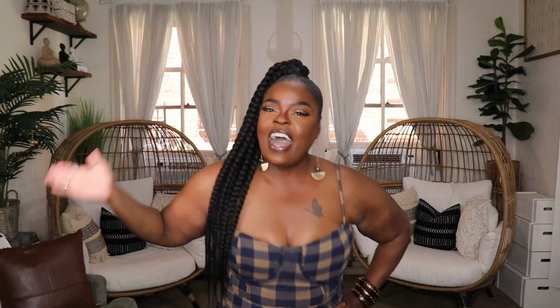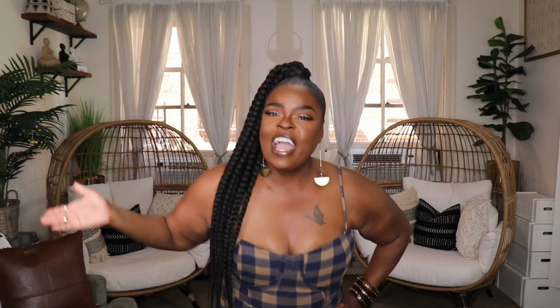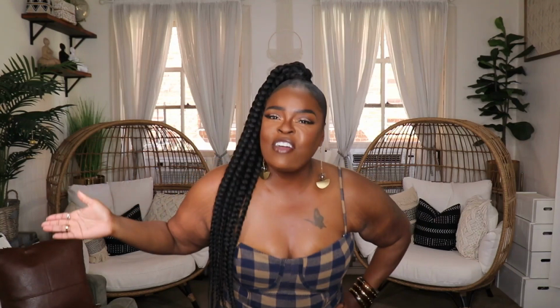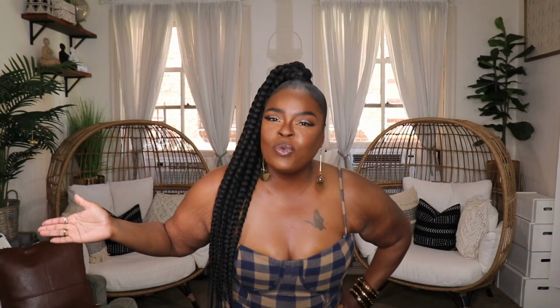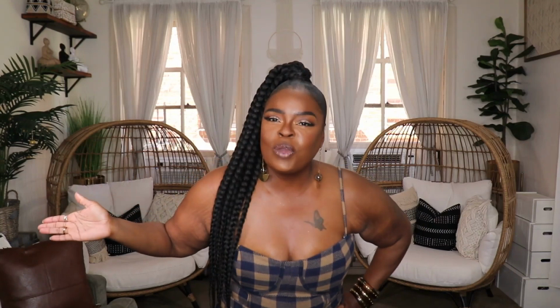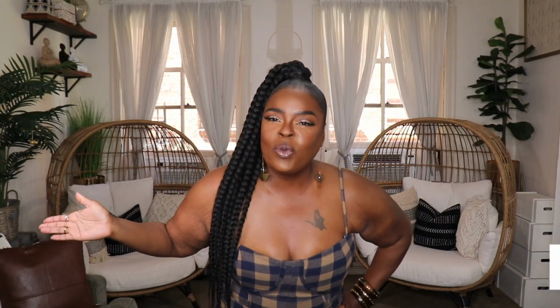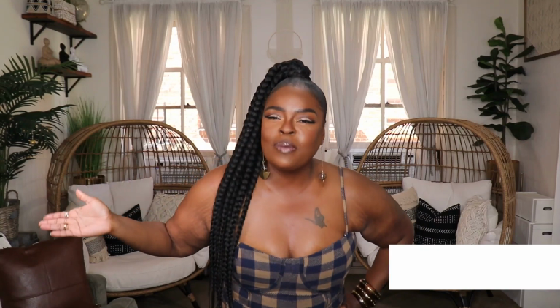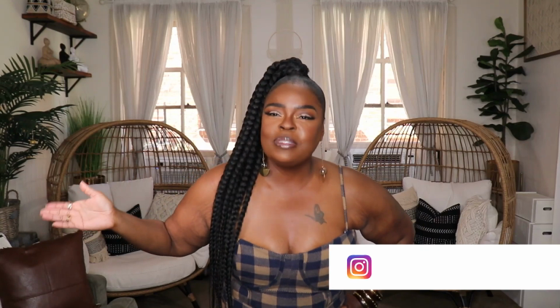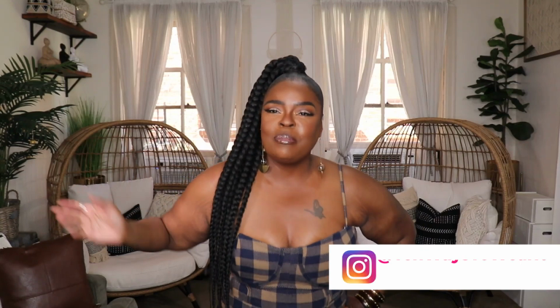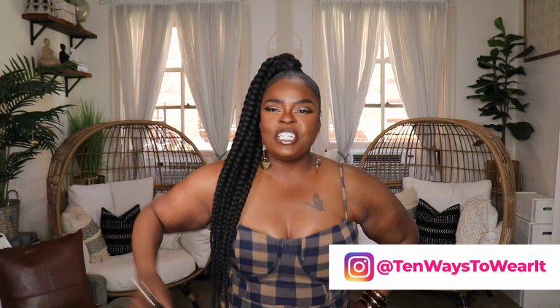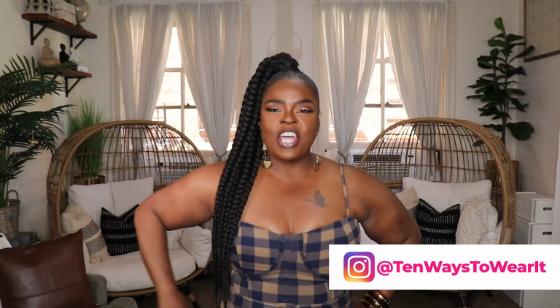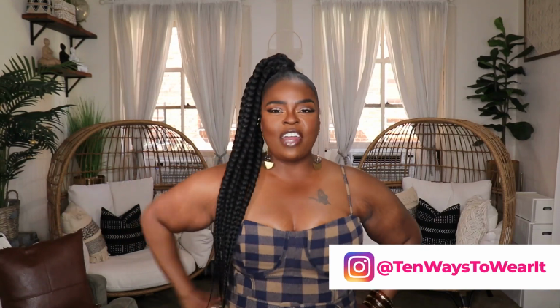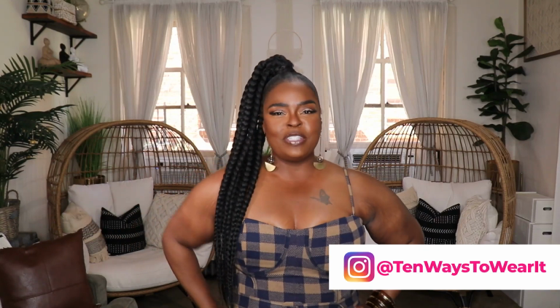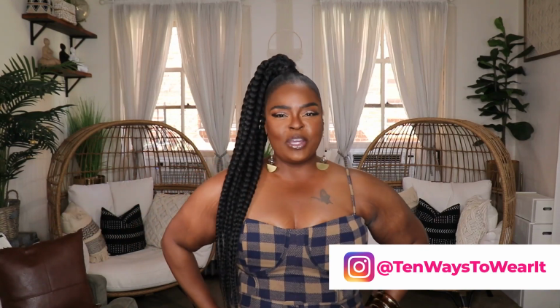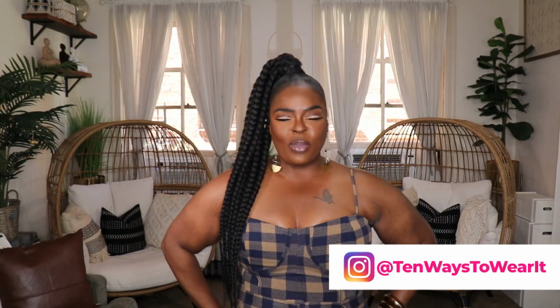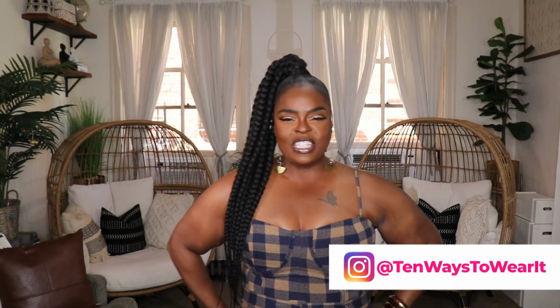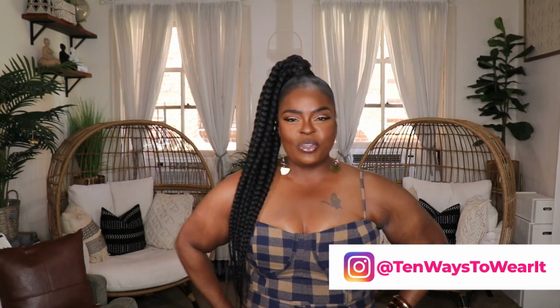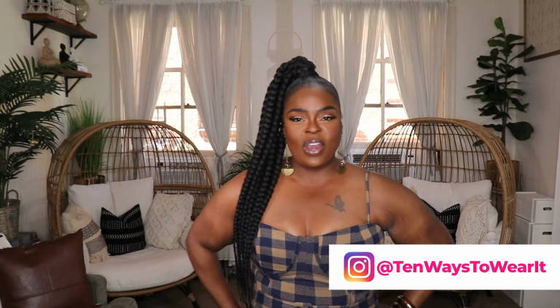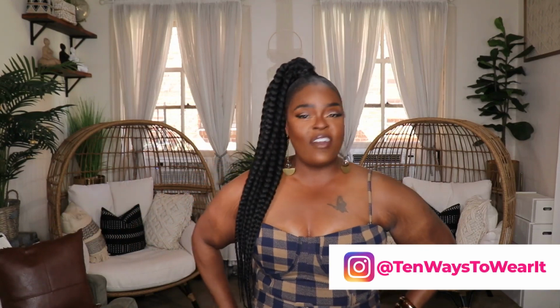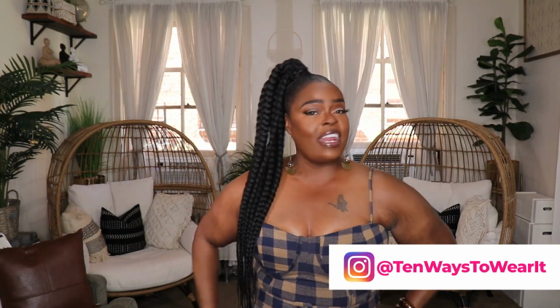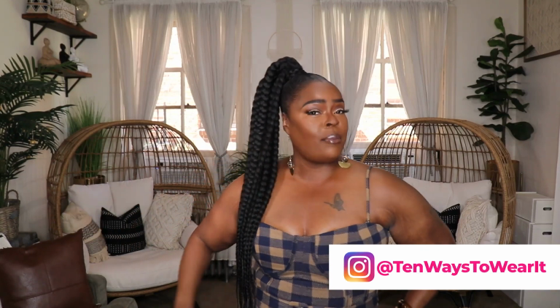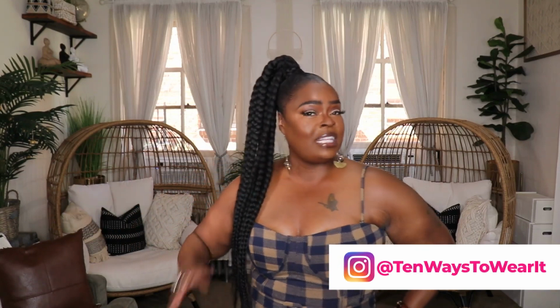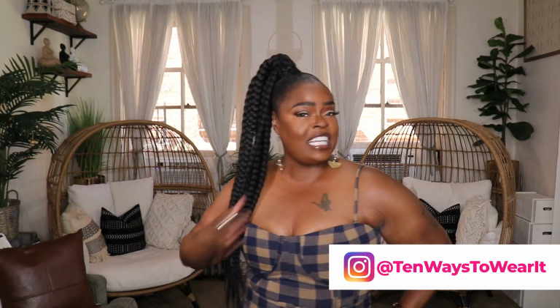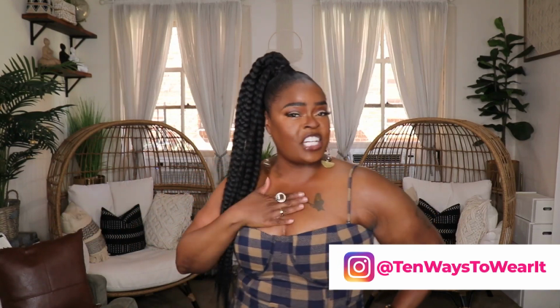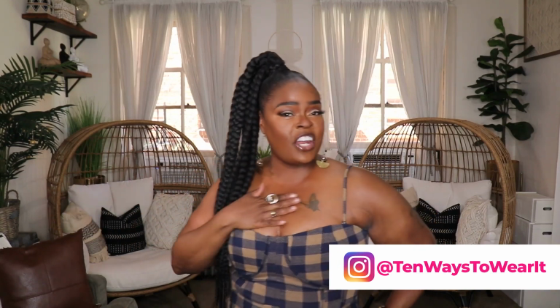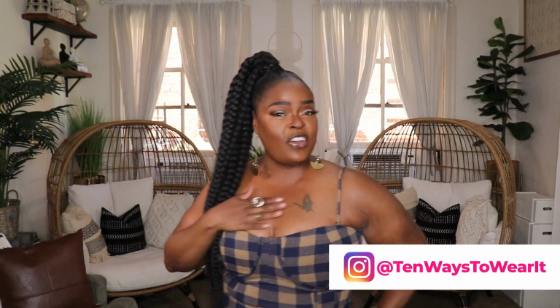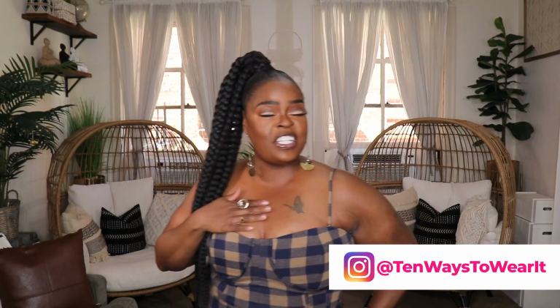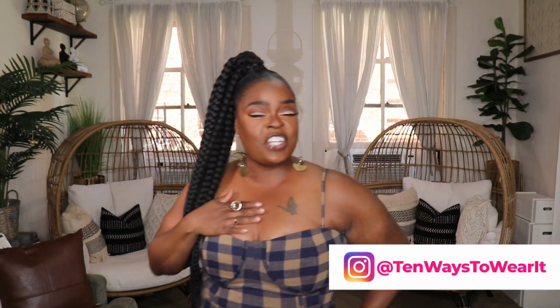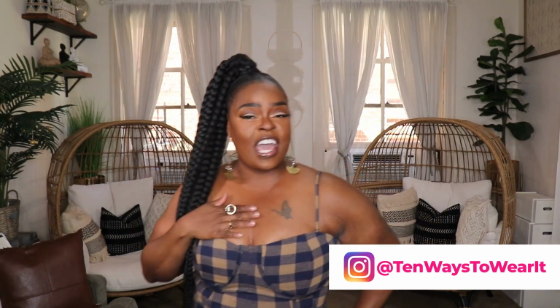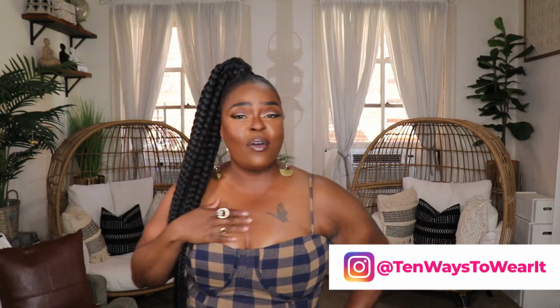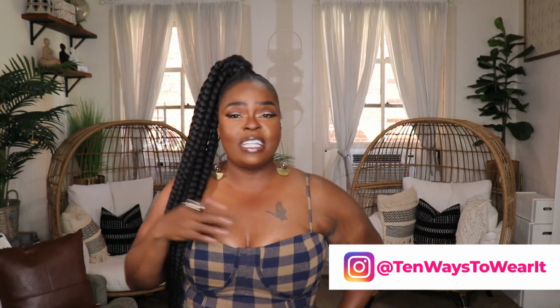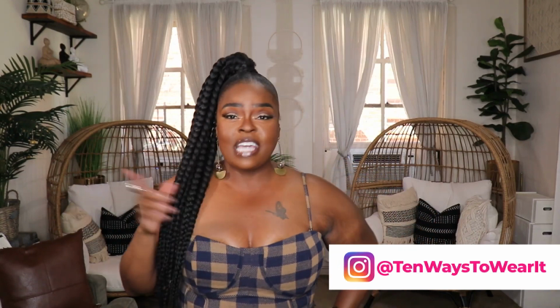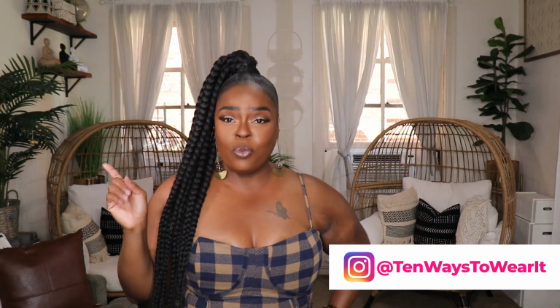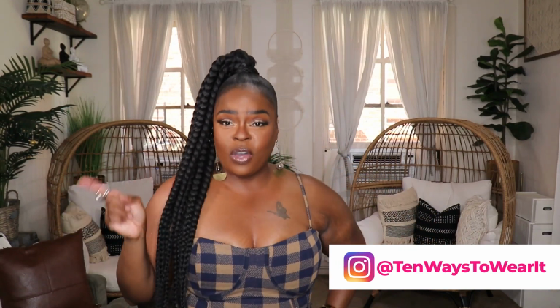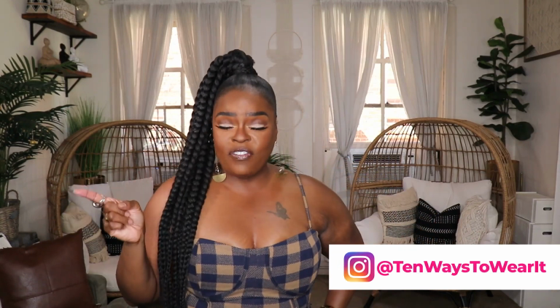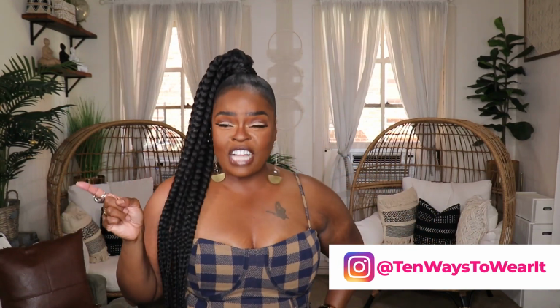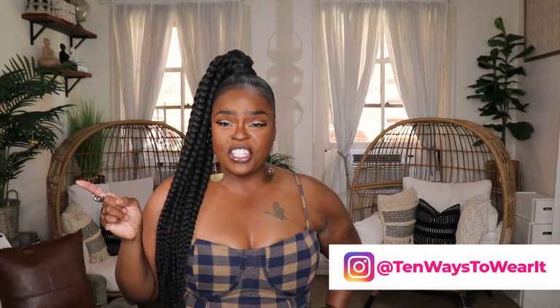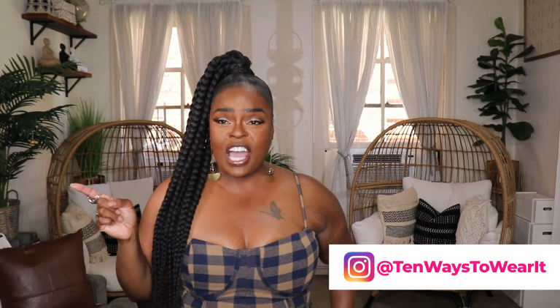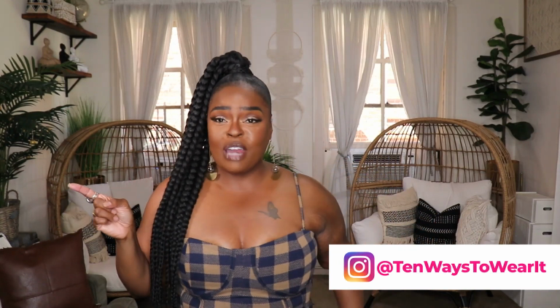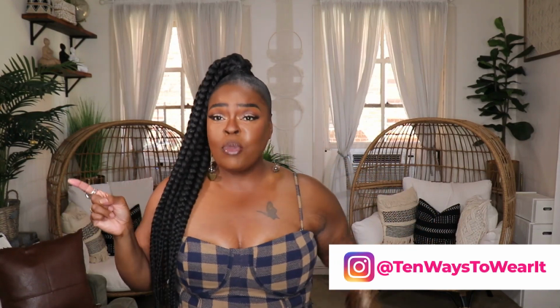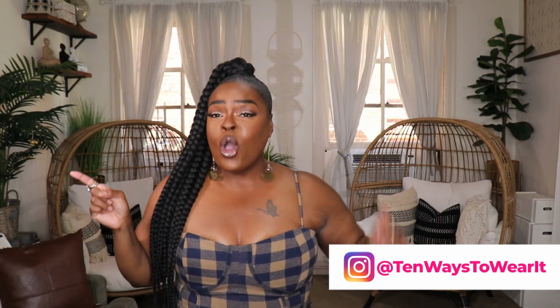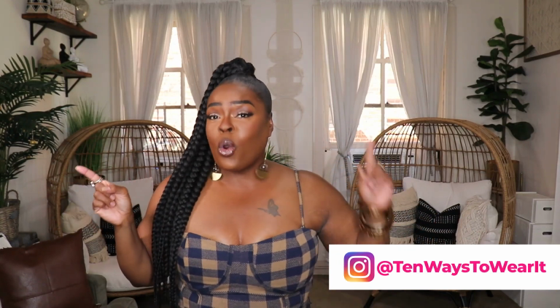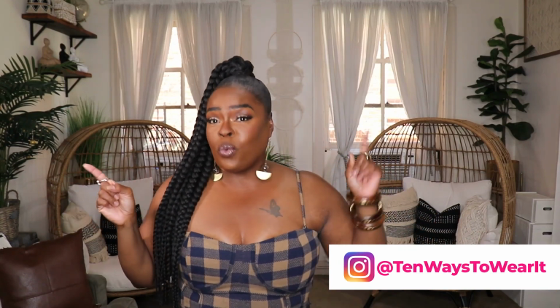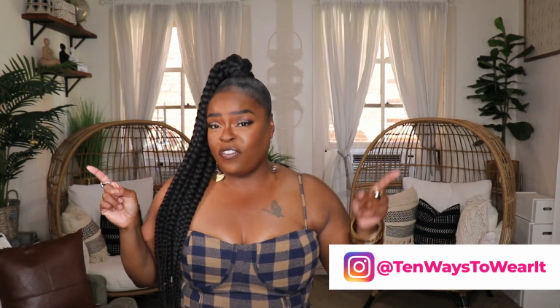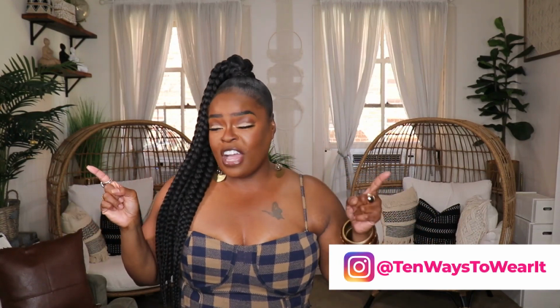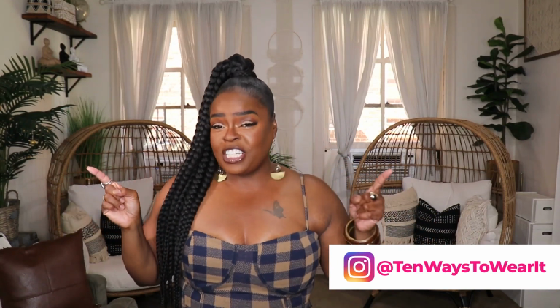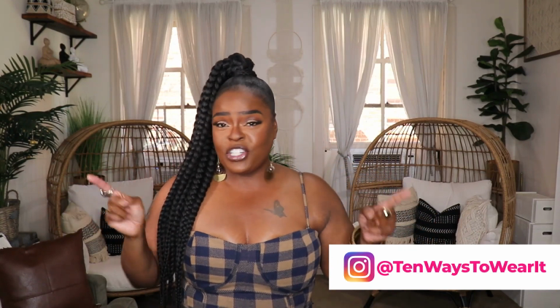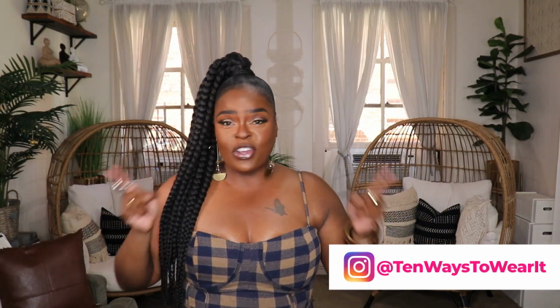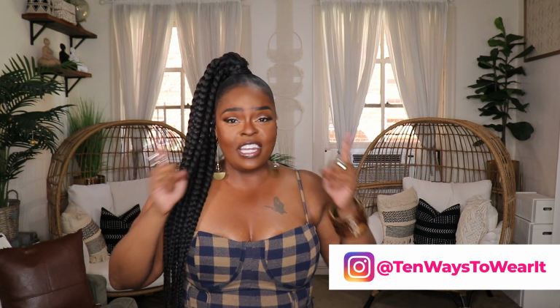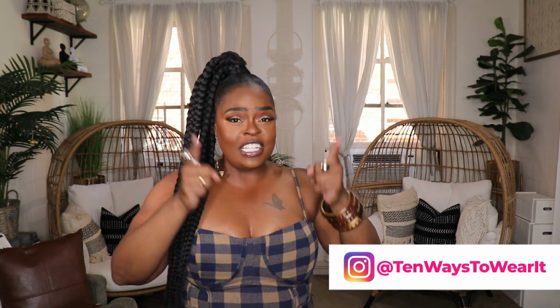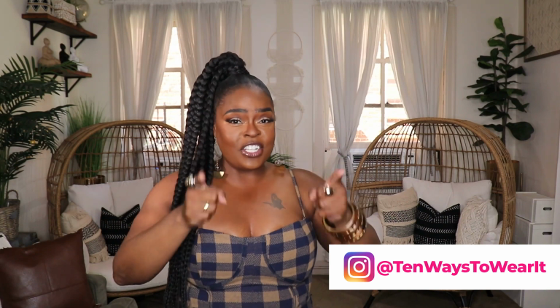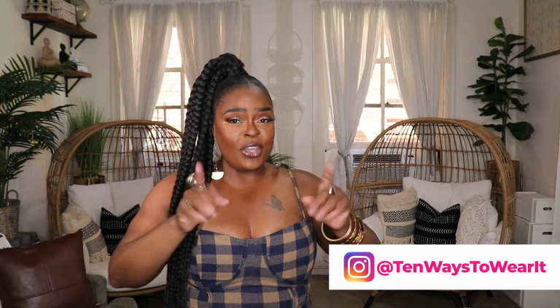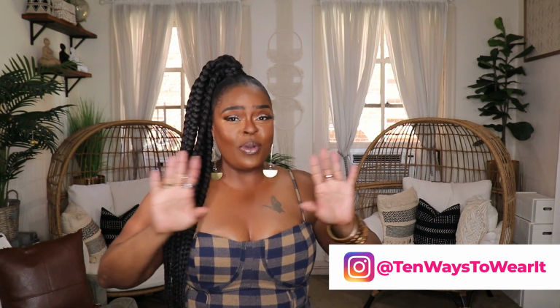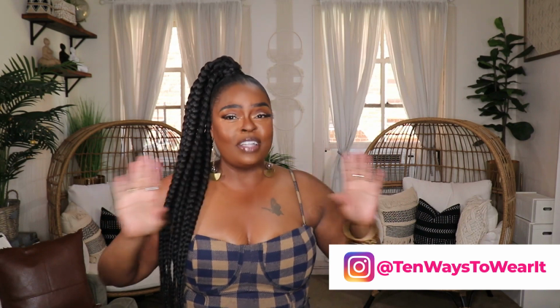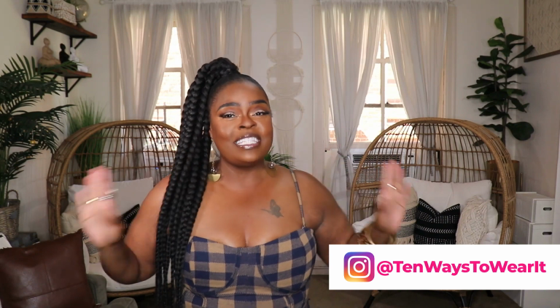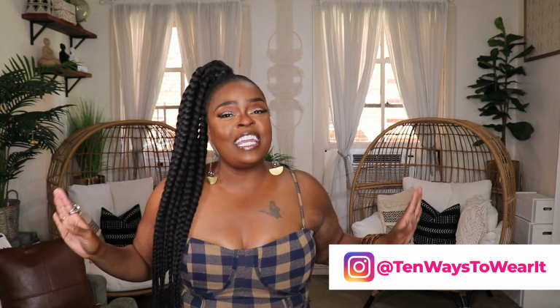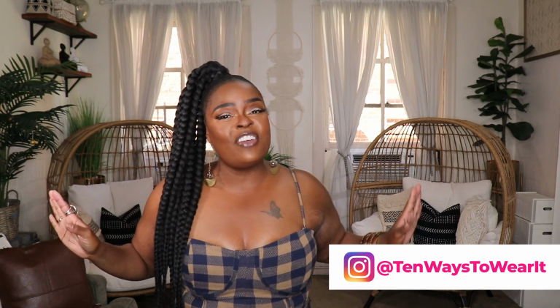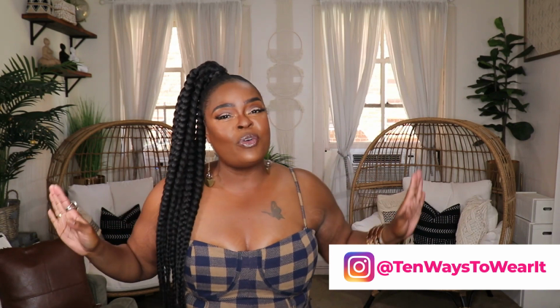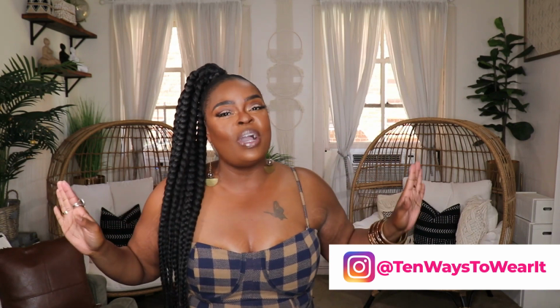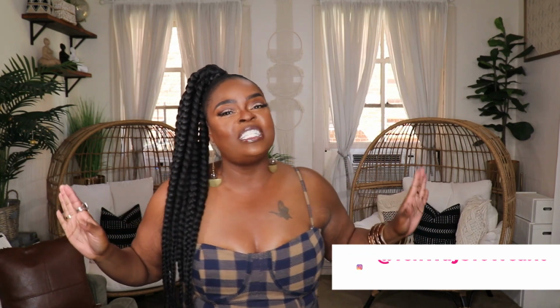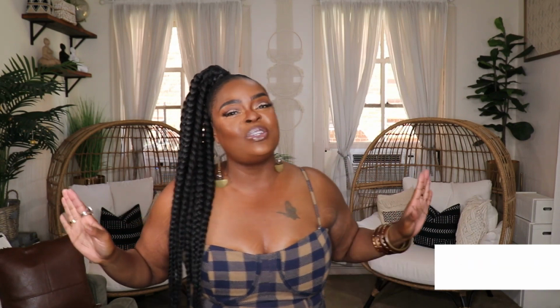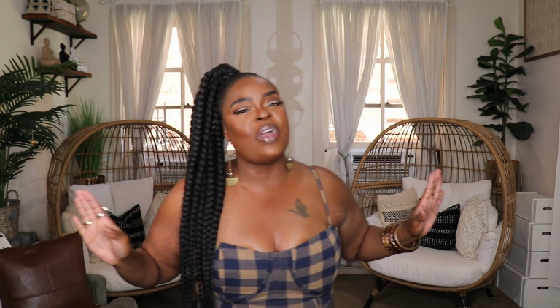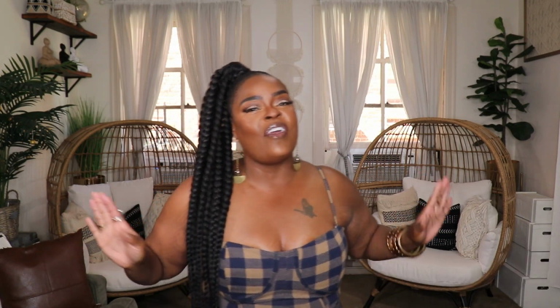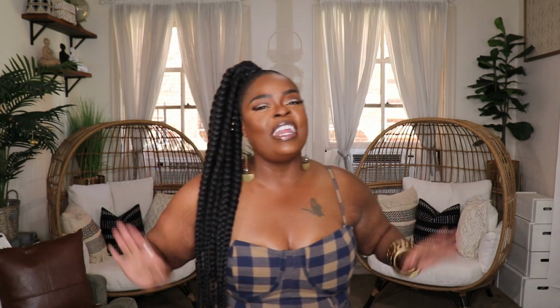Hi everyone and welcome to my channel, 10 Ways to Wear It. I'm Alicia and on this channel I take one fashion item or one fashion trend and show you all 10 different ways to wear it.